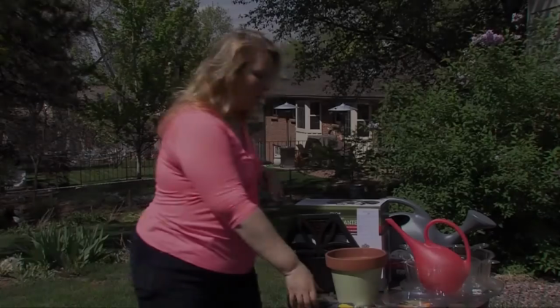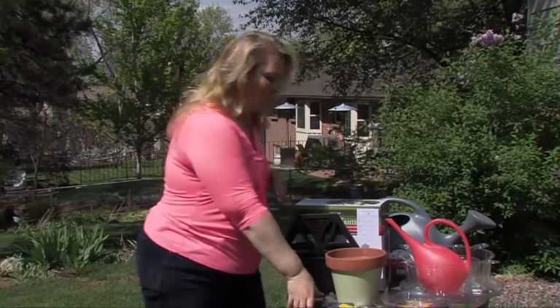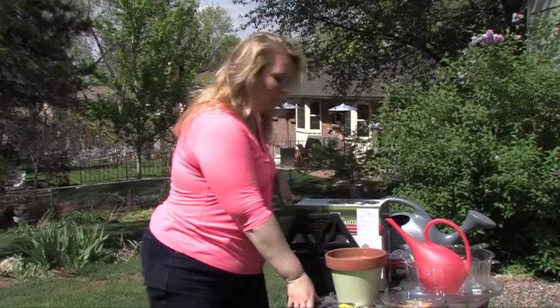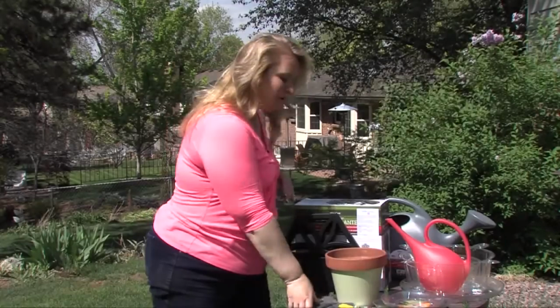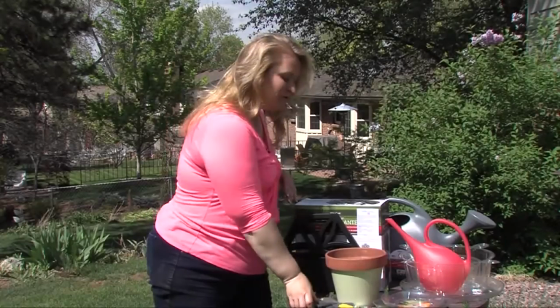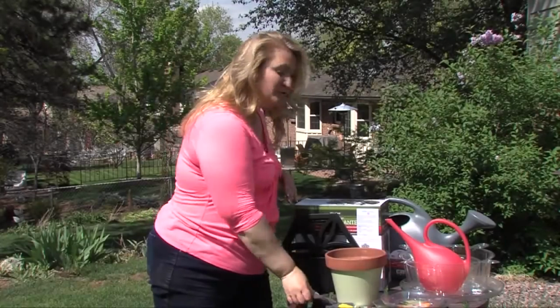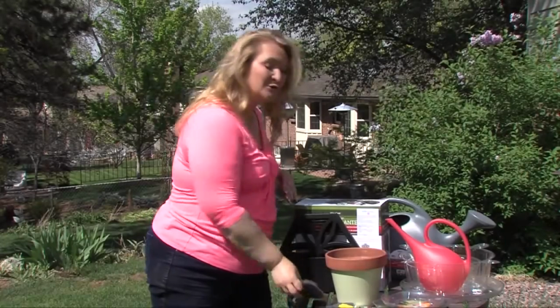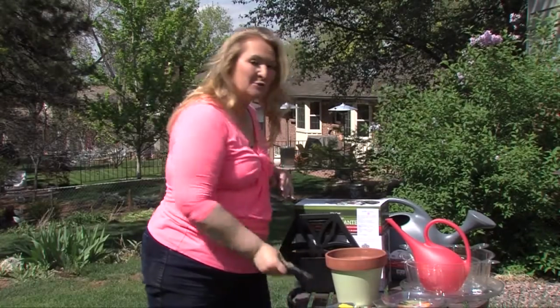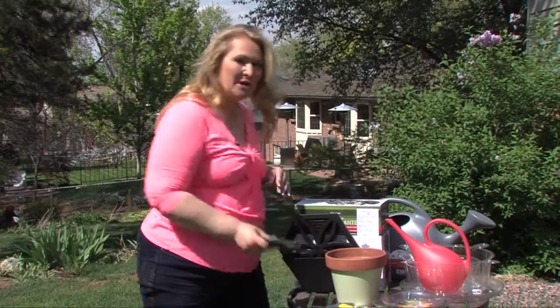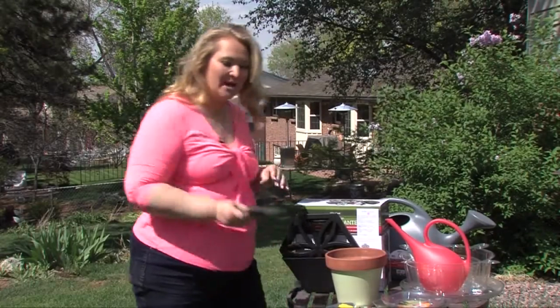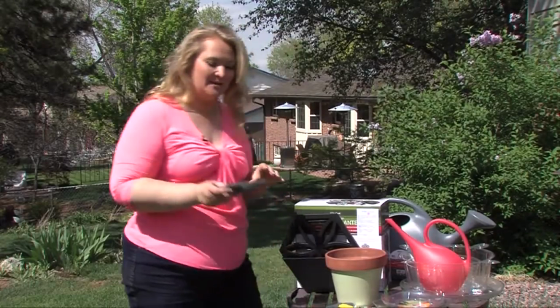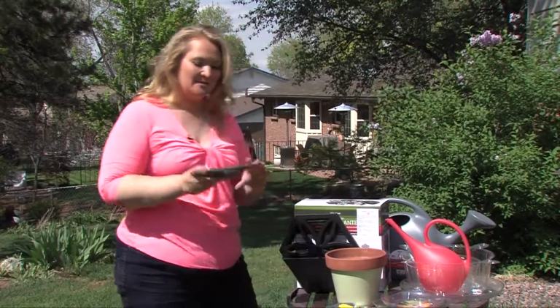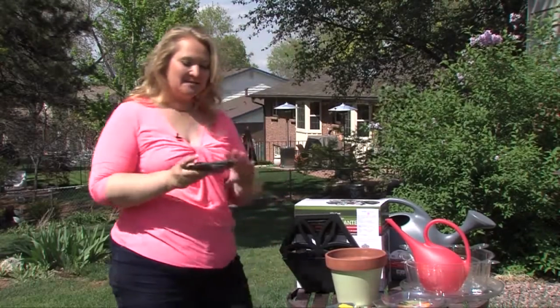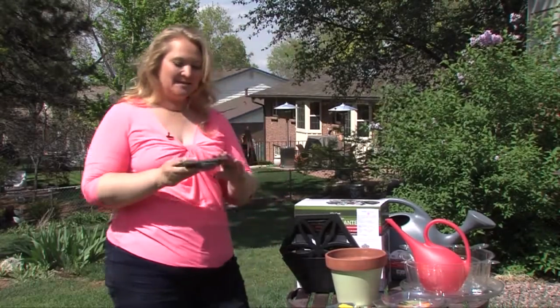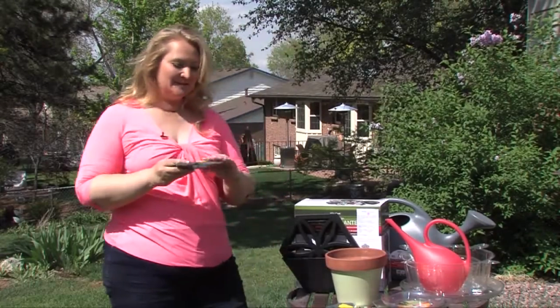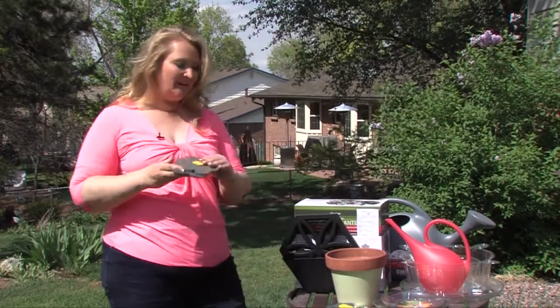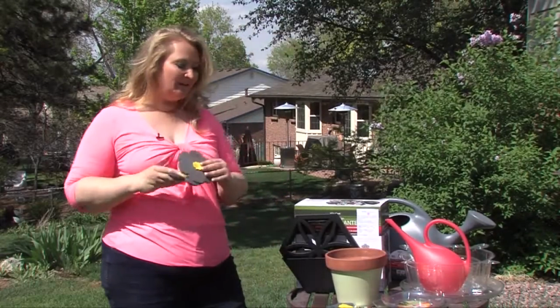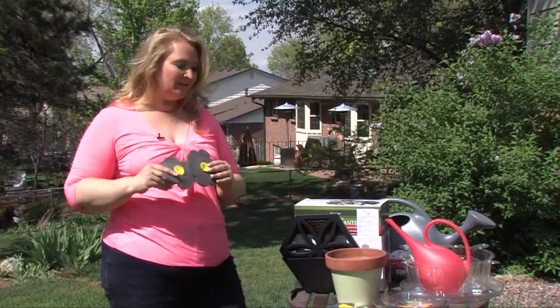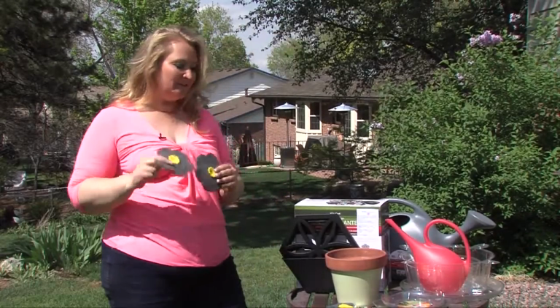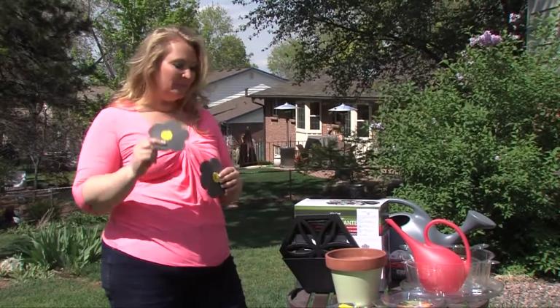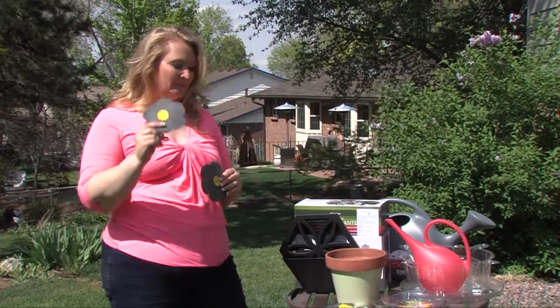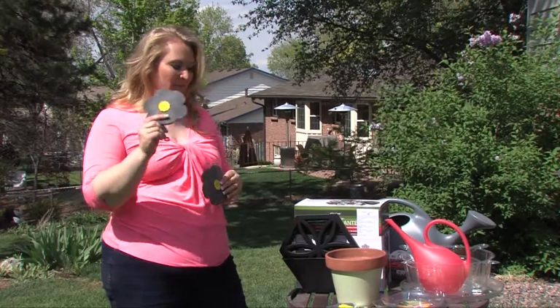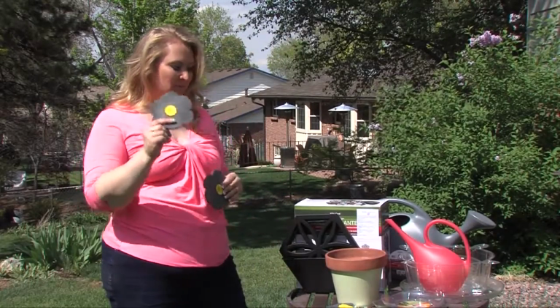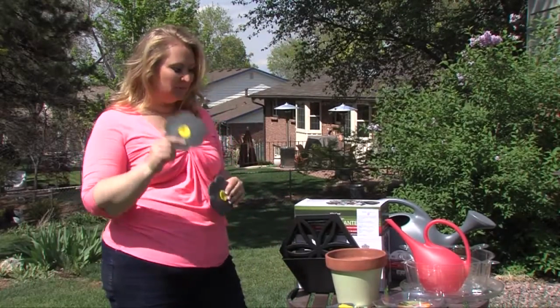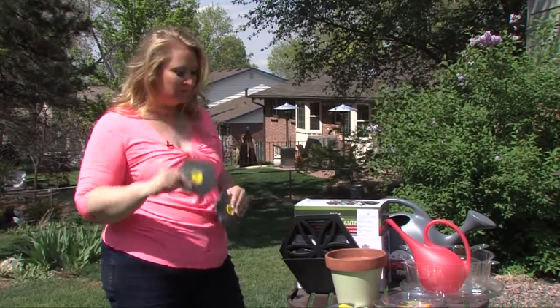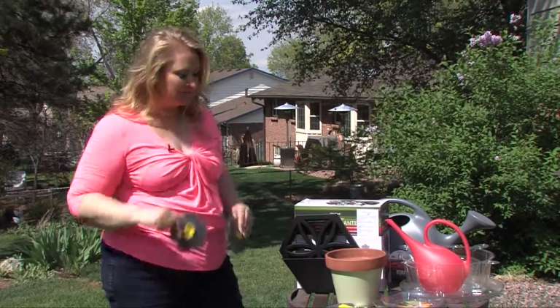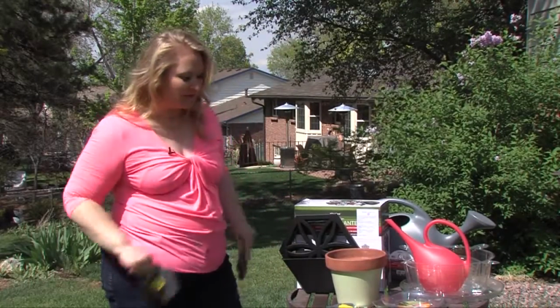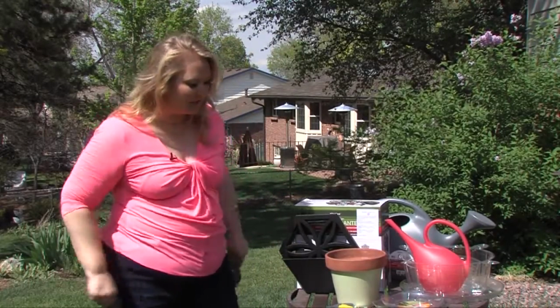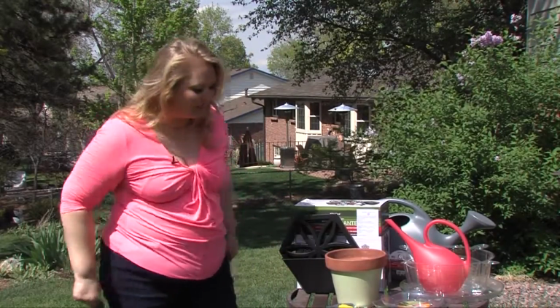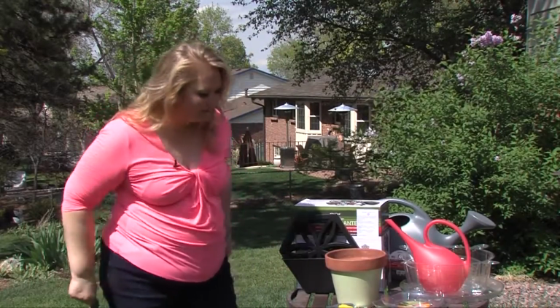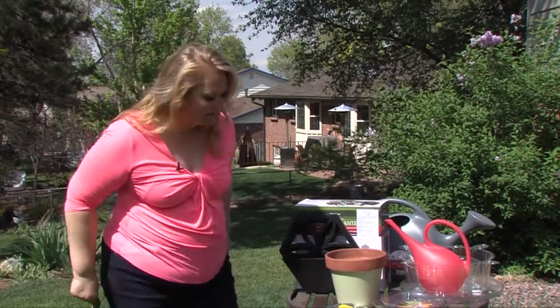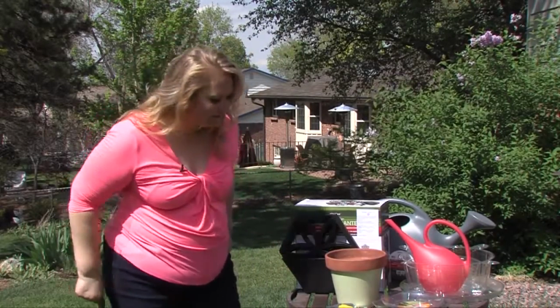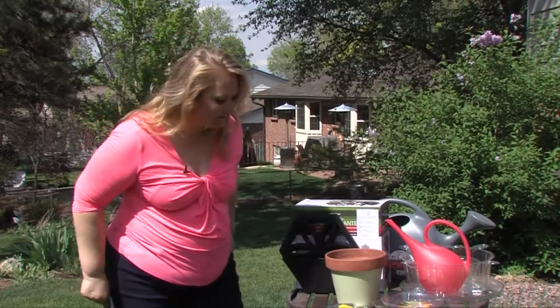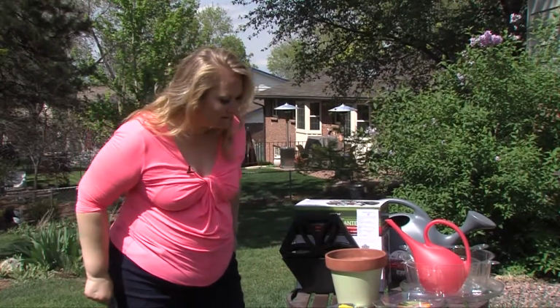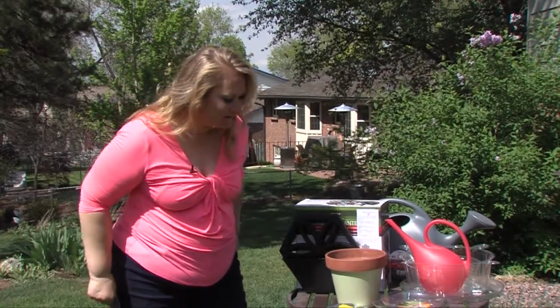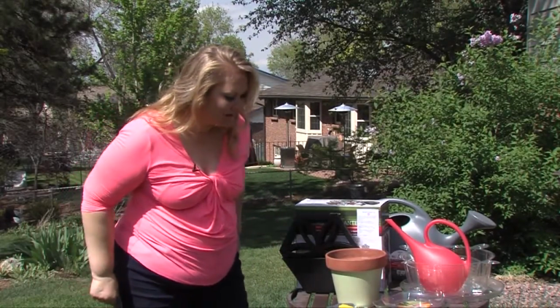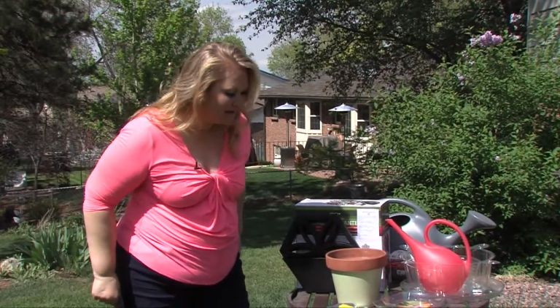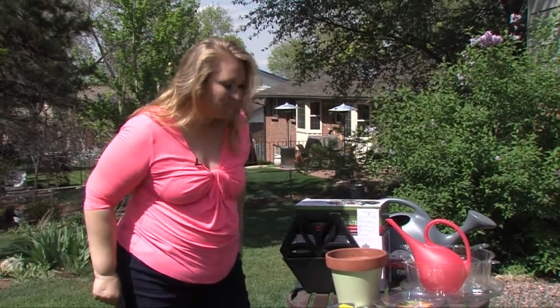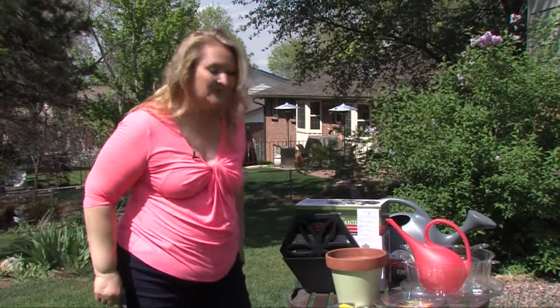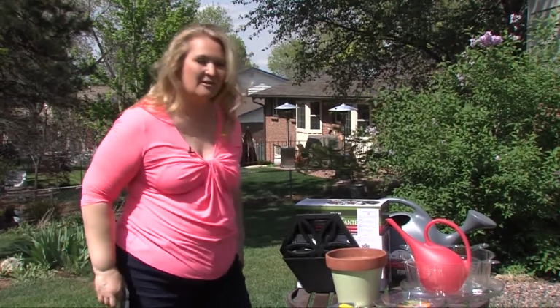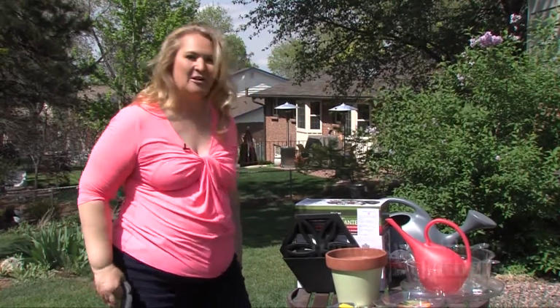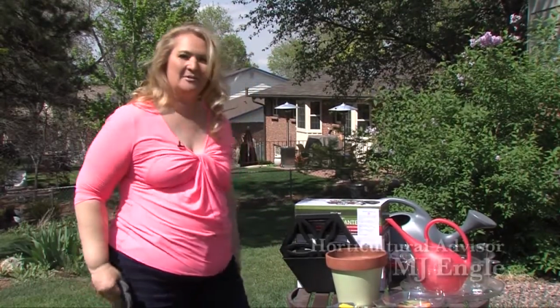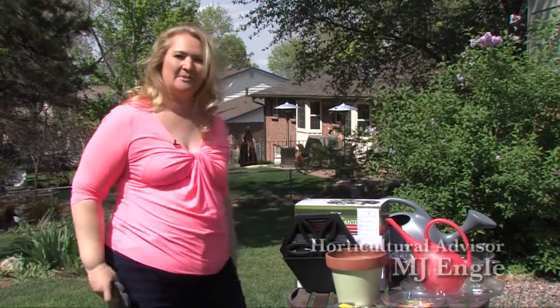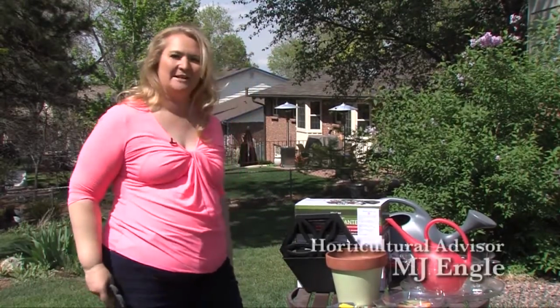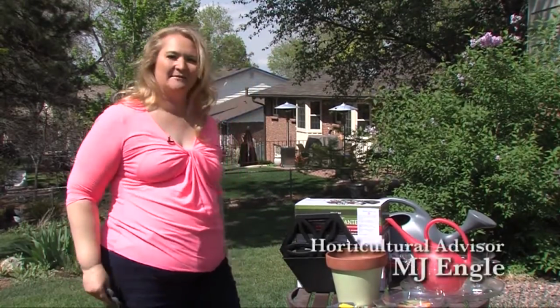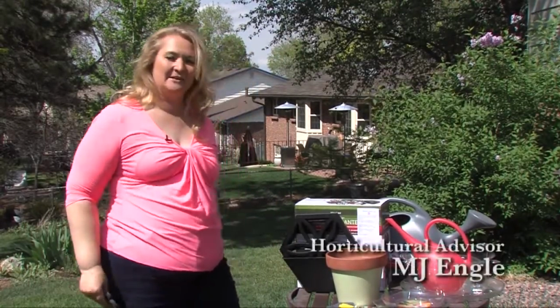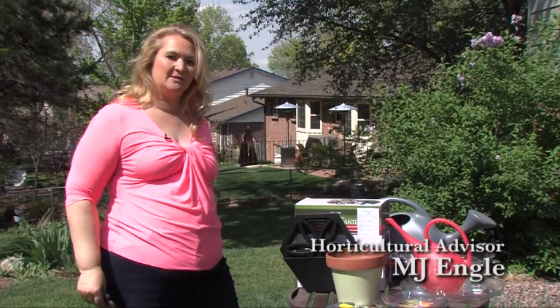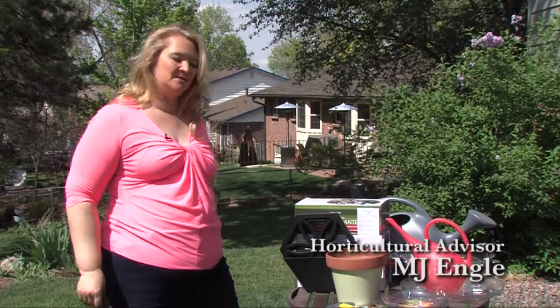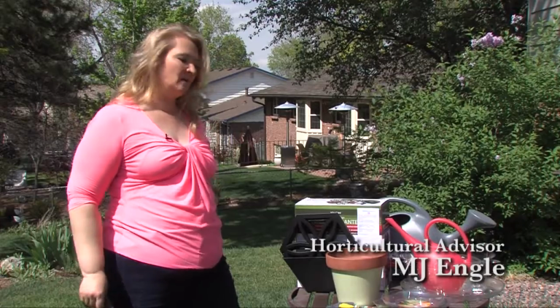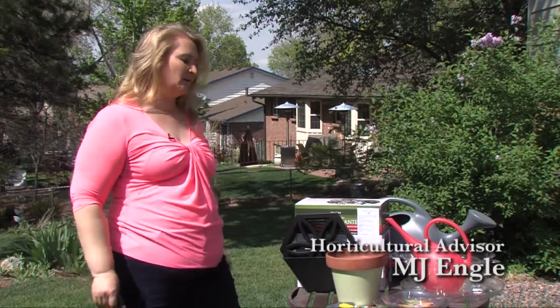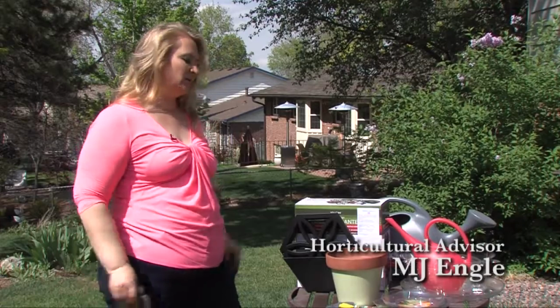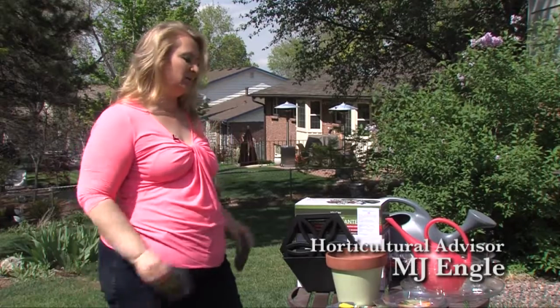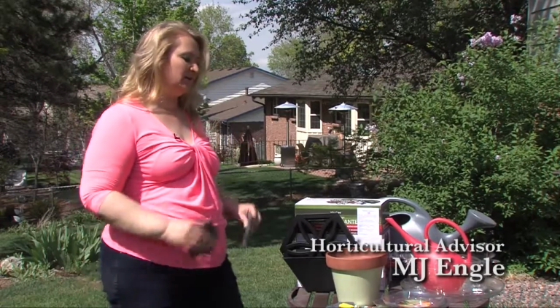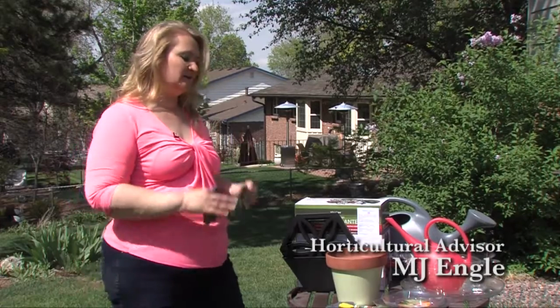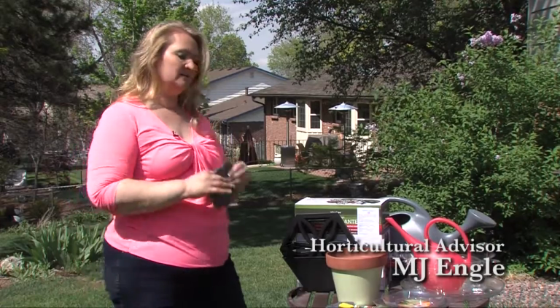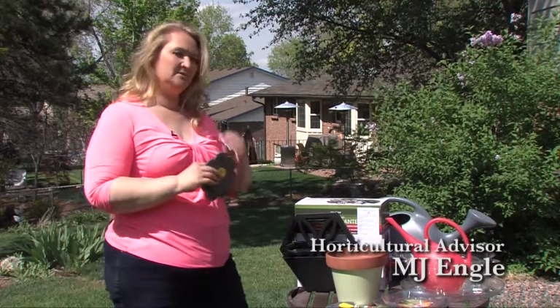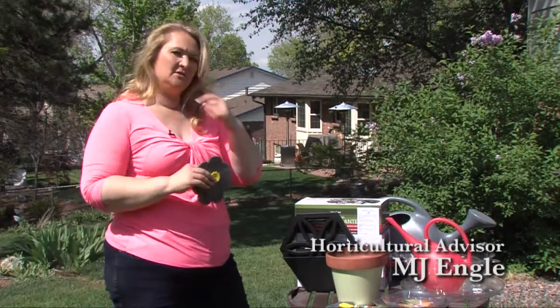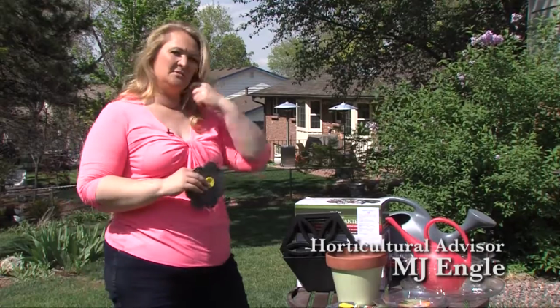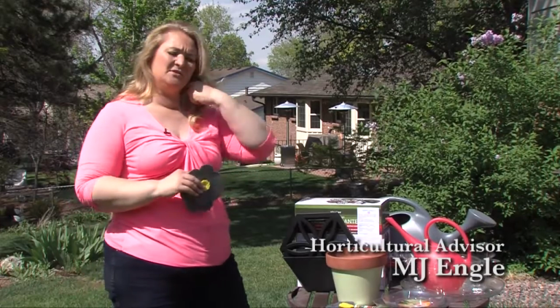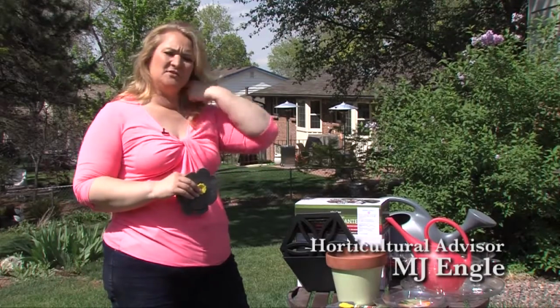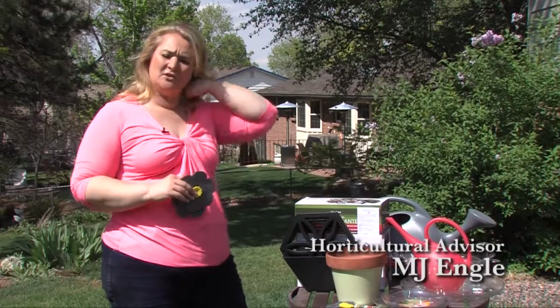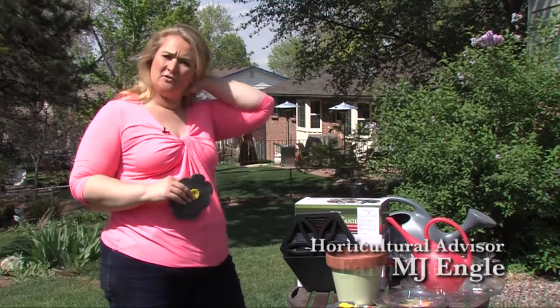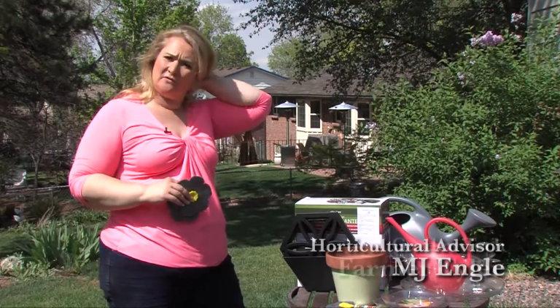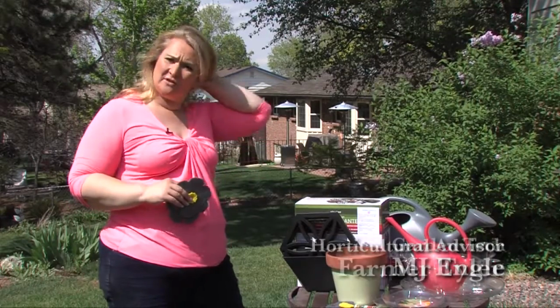One of the new items is called a... sorry, I wanted to call it a plant flower — it's an aqua flower. You want me to just start over?